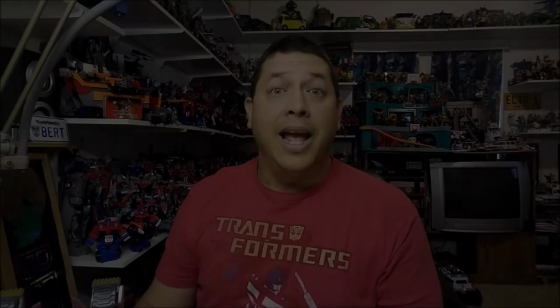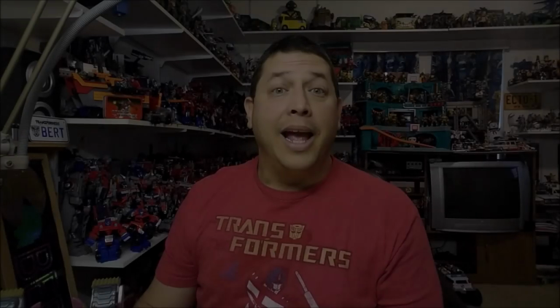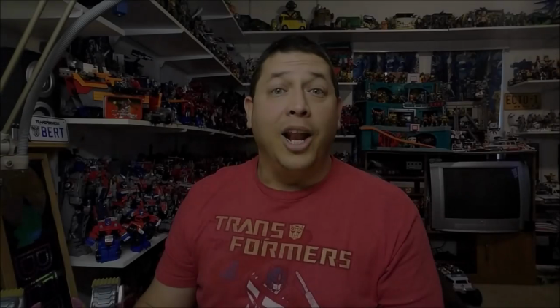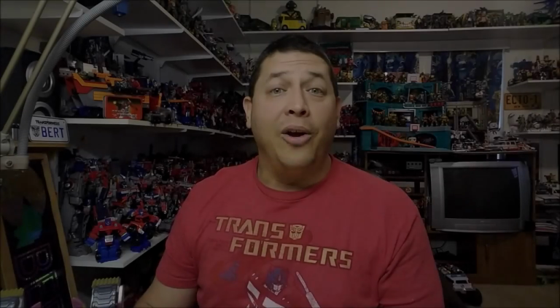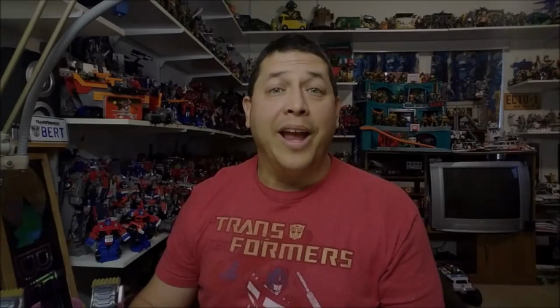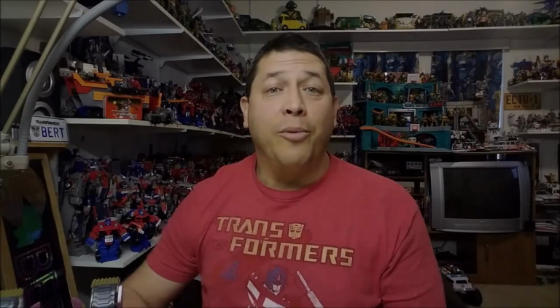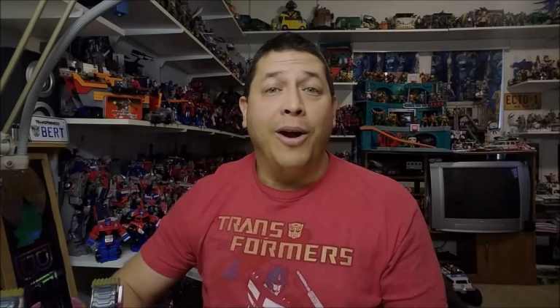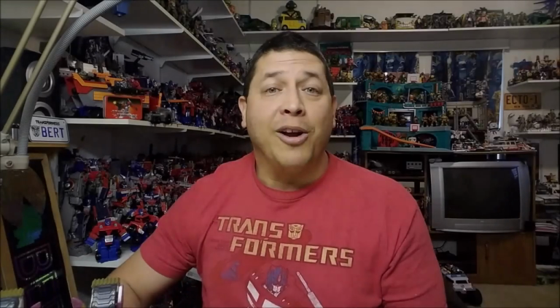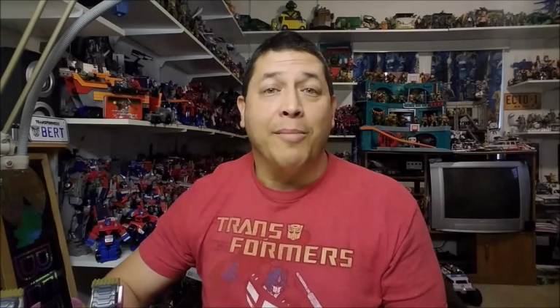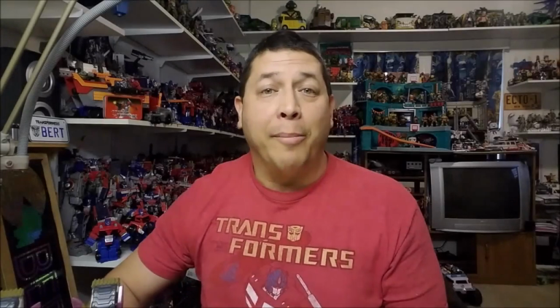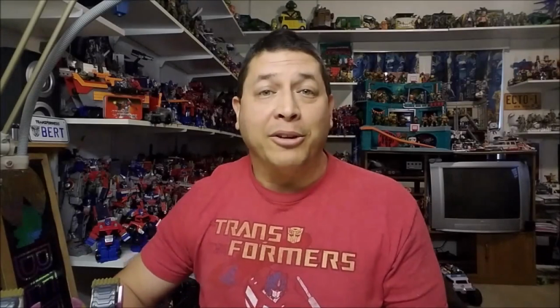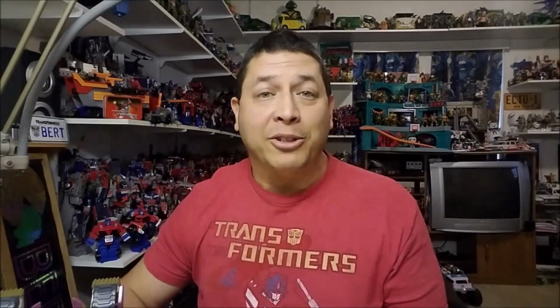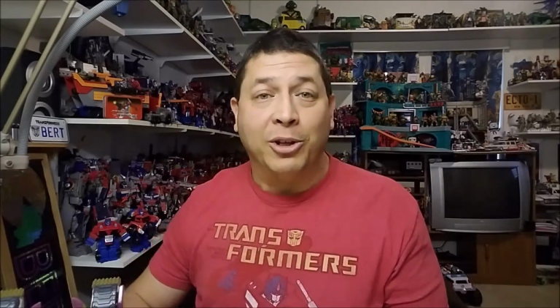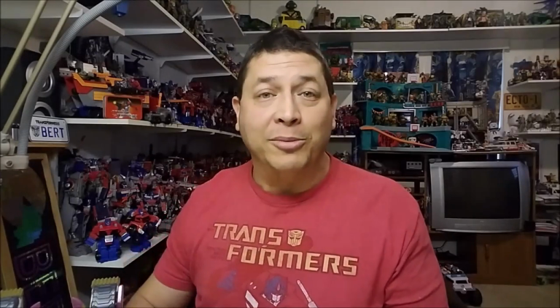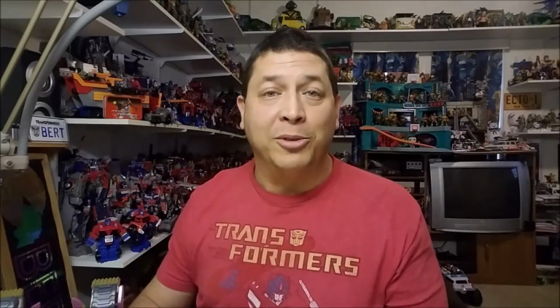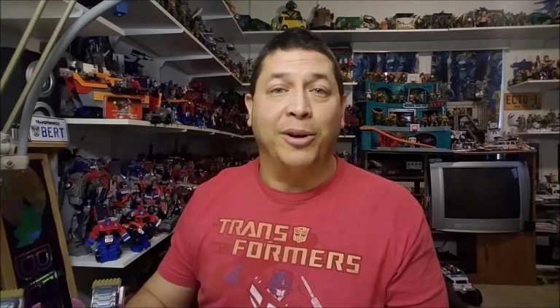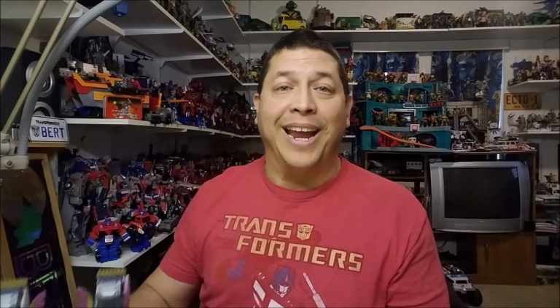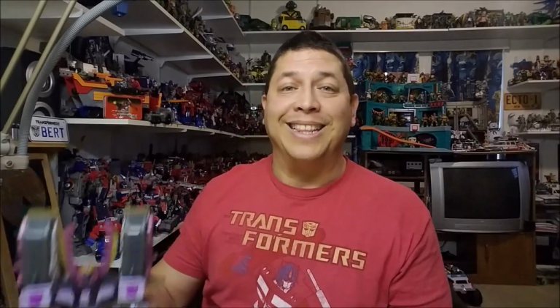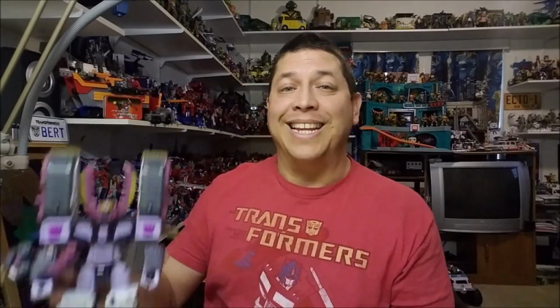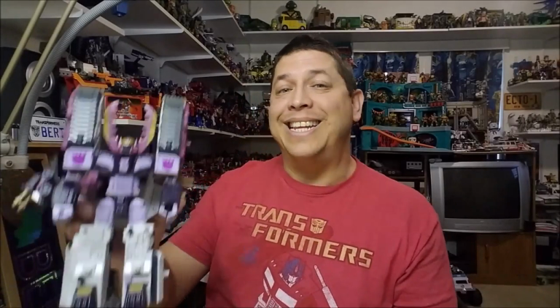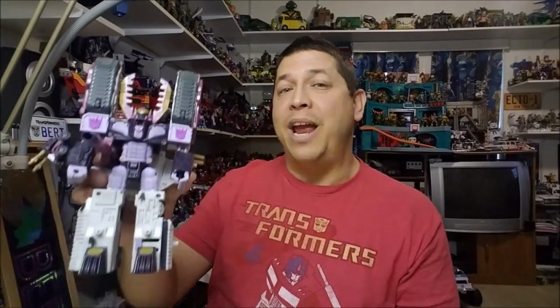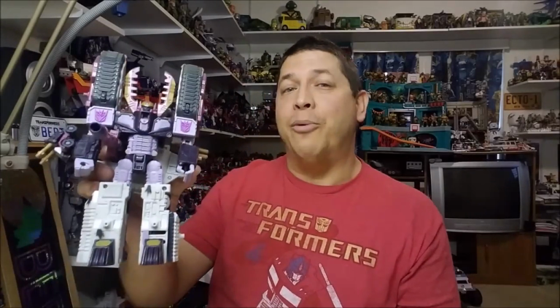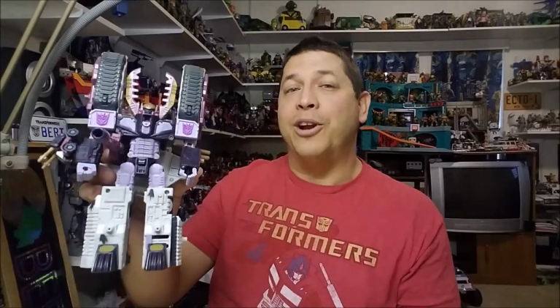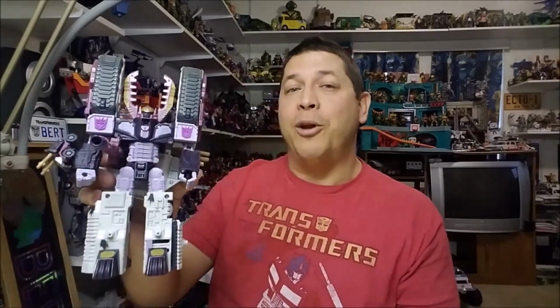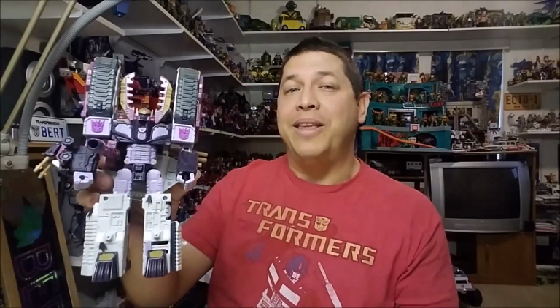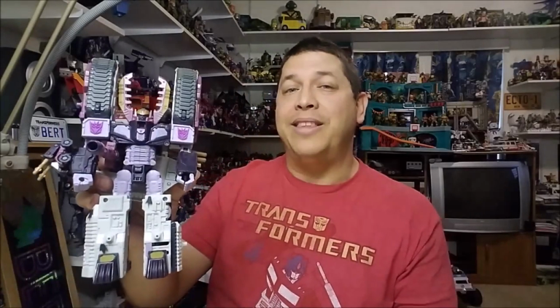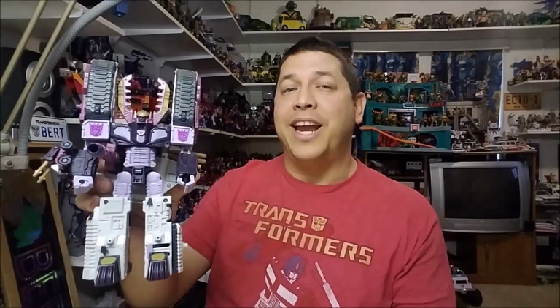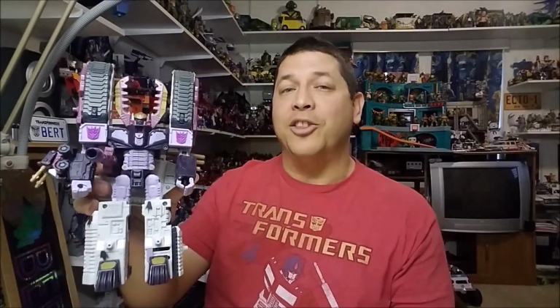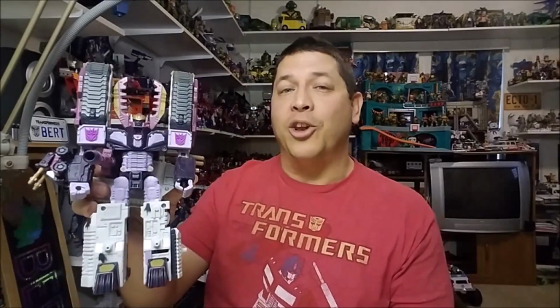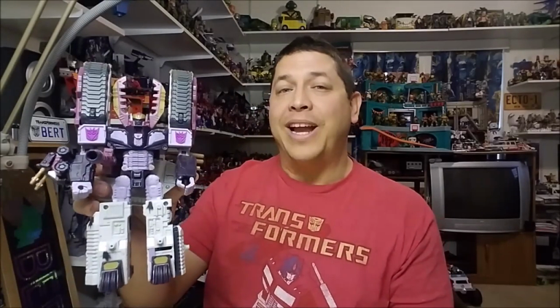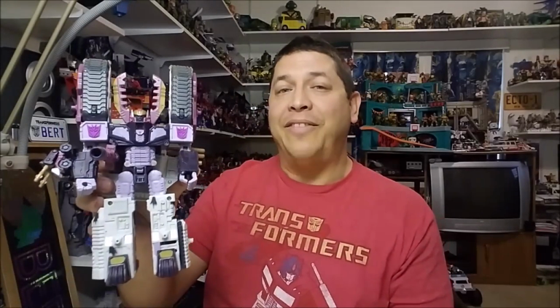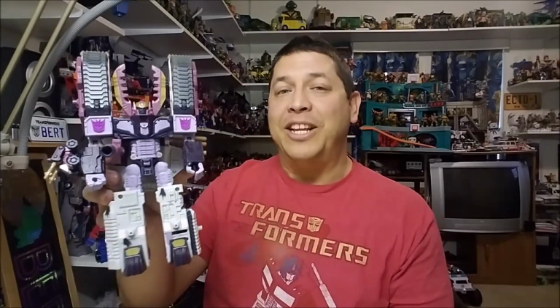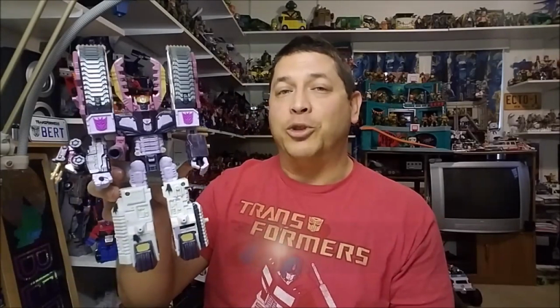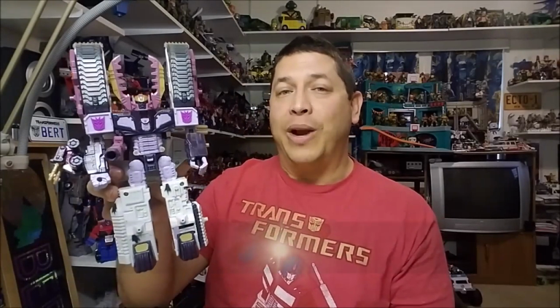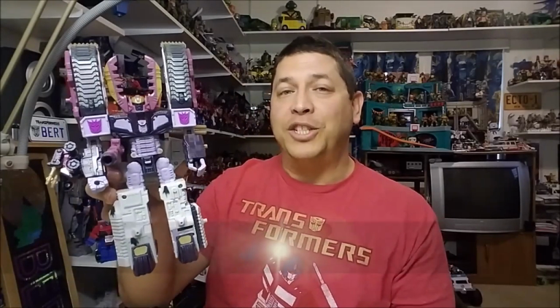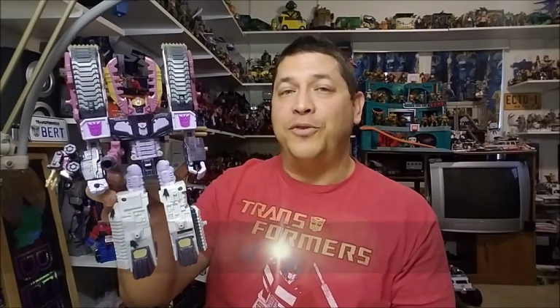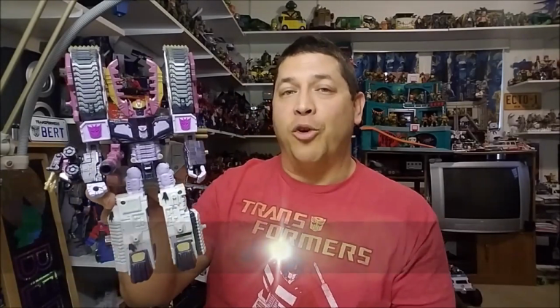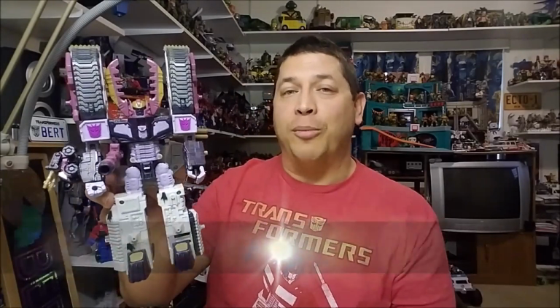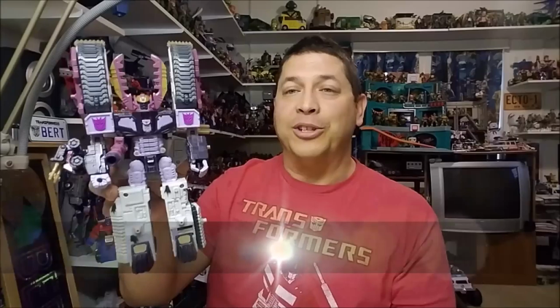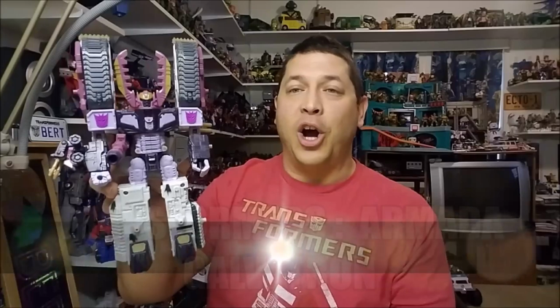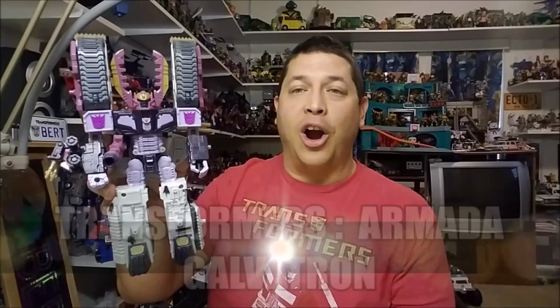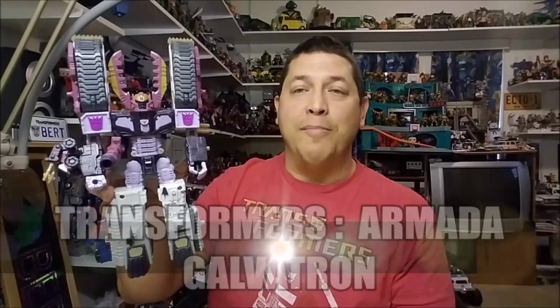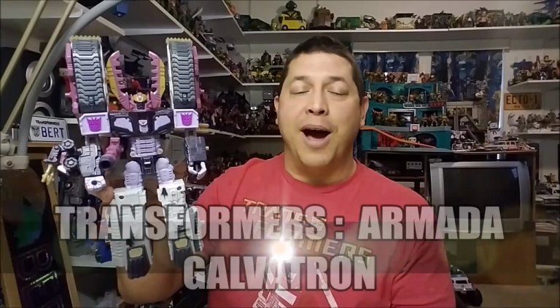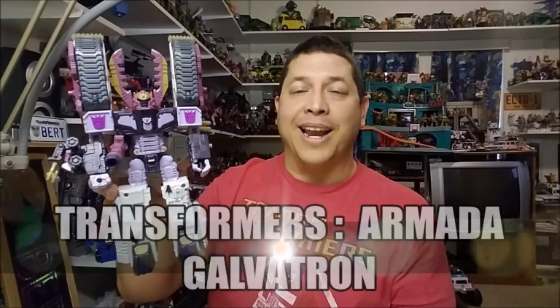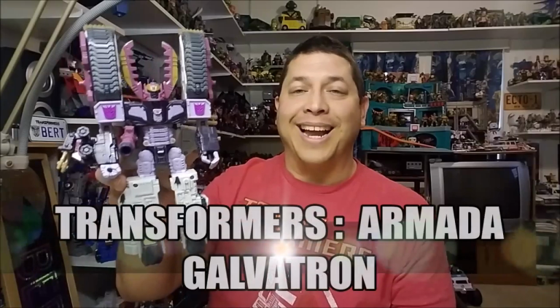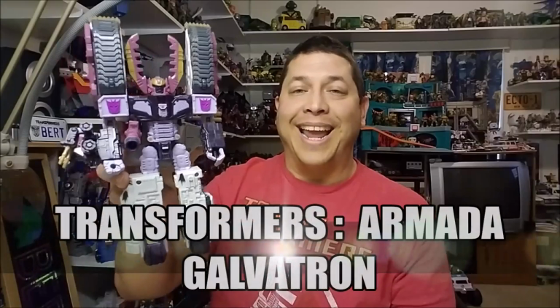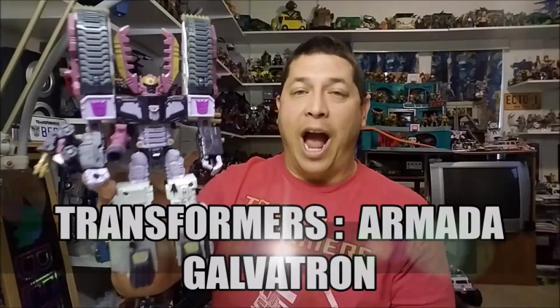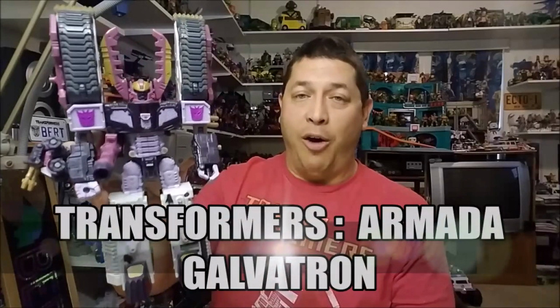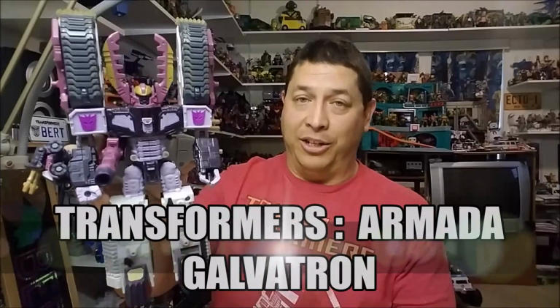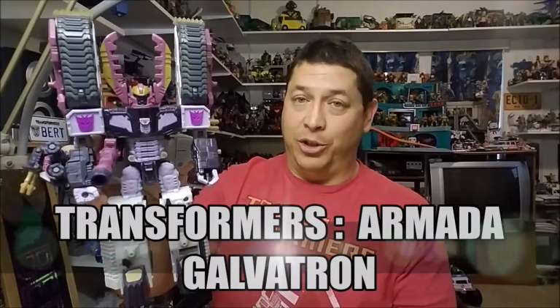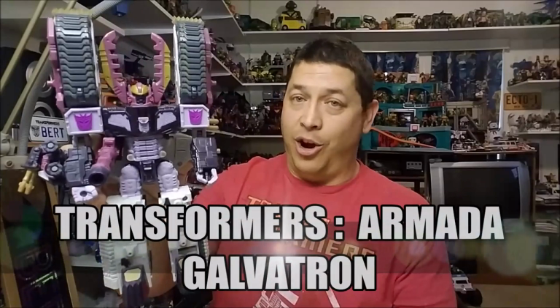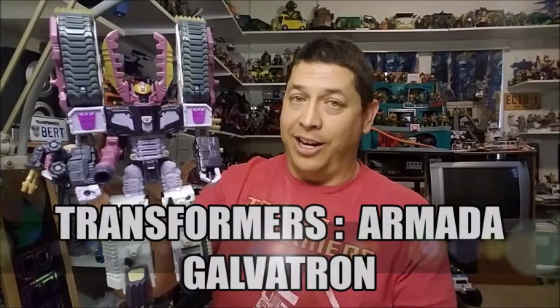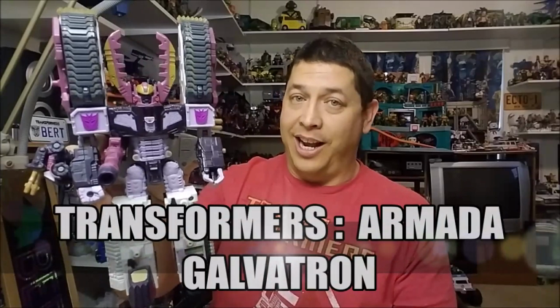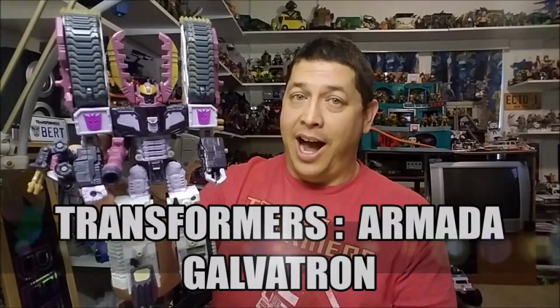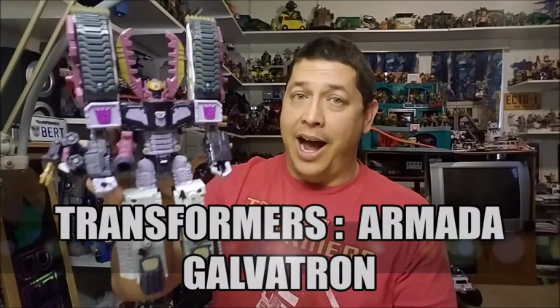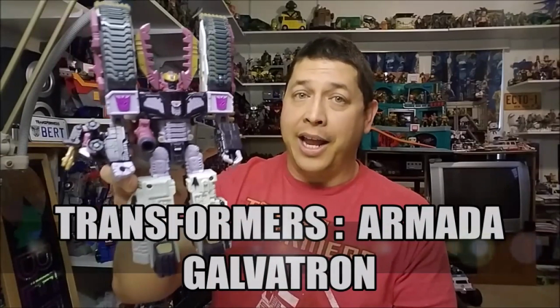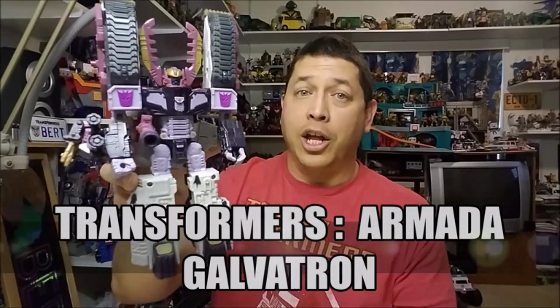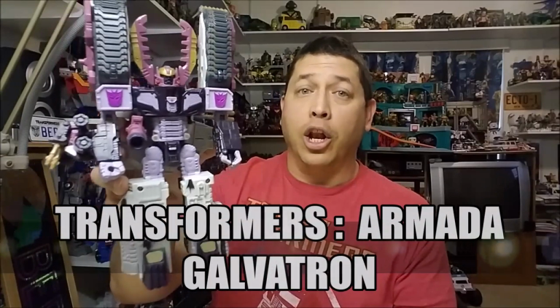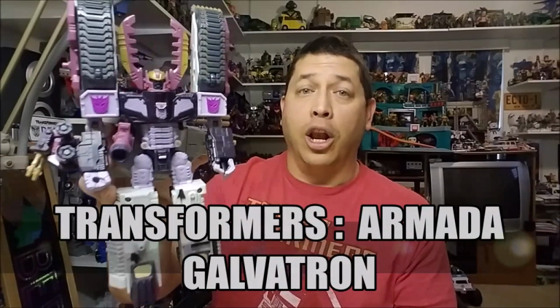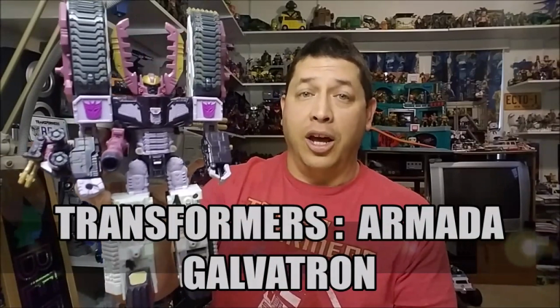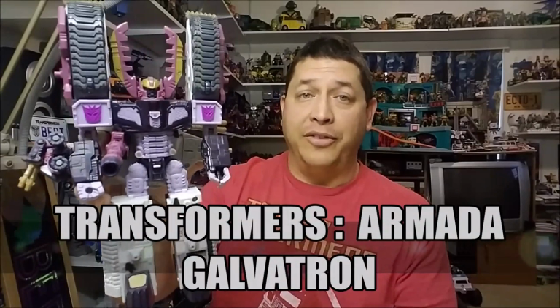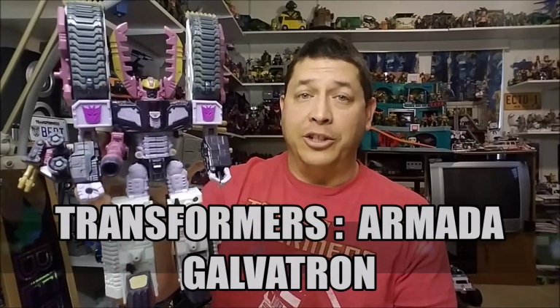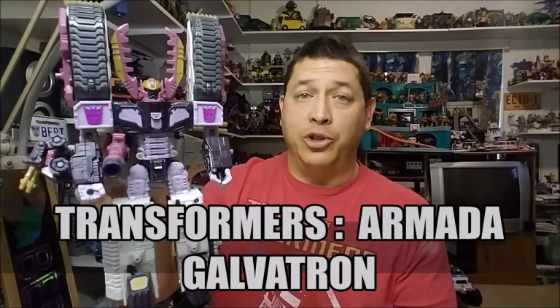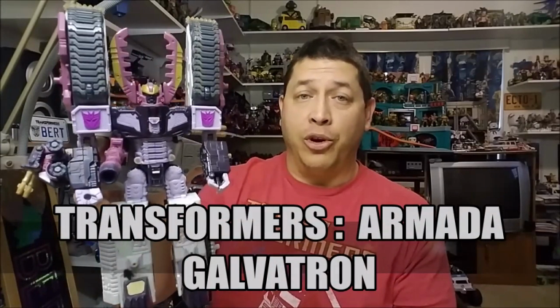Hello and welcome. I'm Bert the Stormtrooper and today we're going to be taking a look at the Transformers Armada Galvatron, and I love this toy.